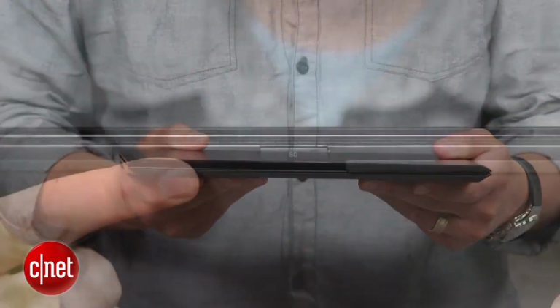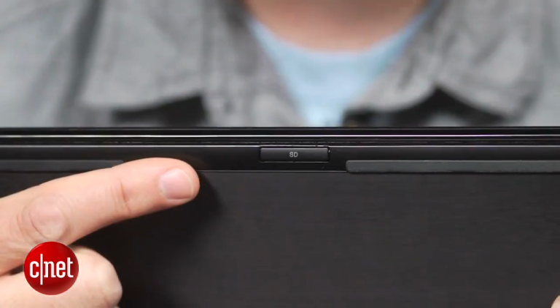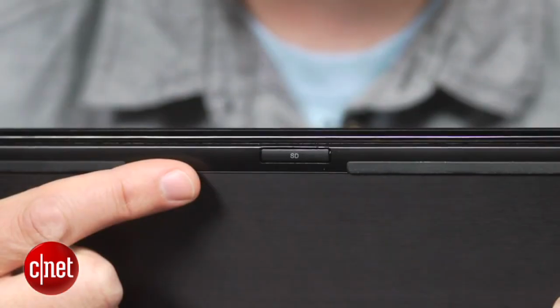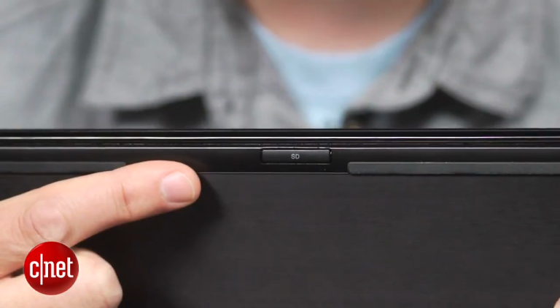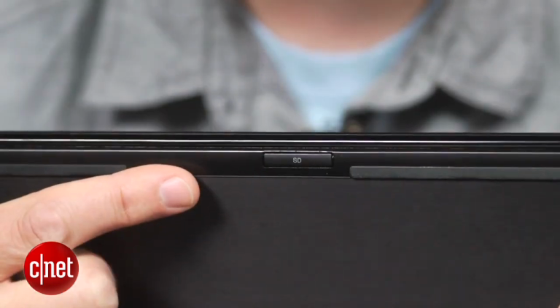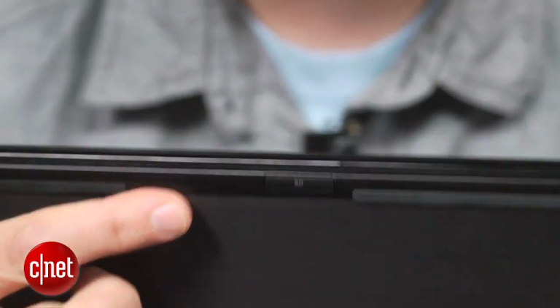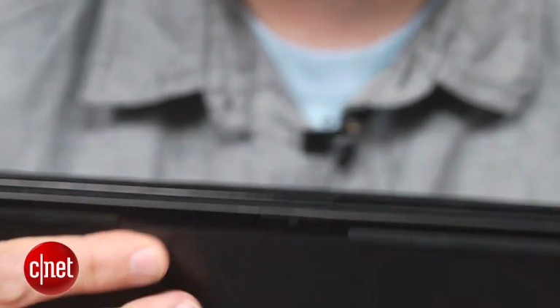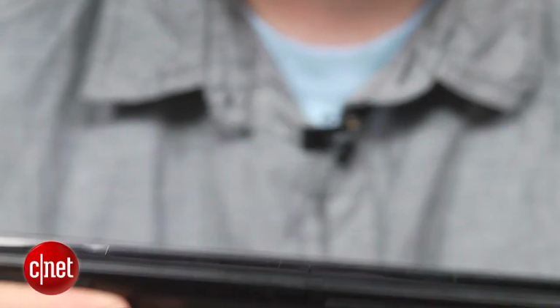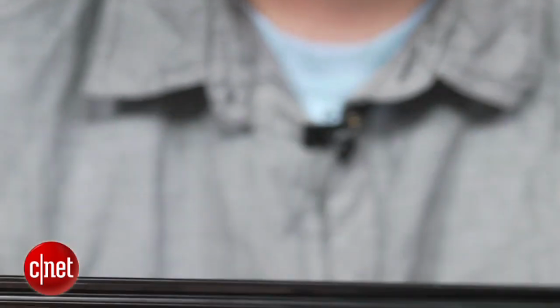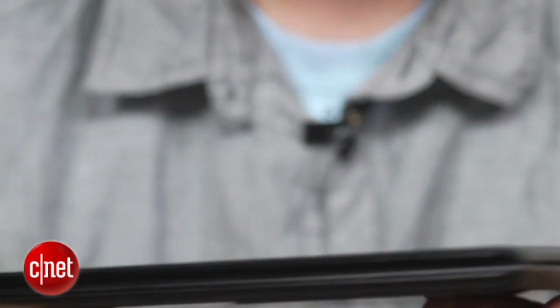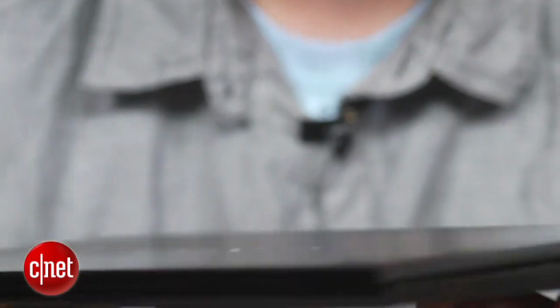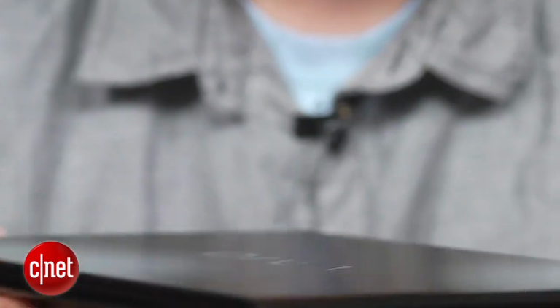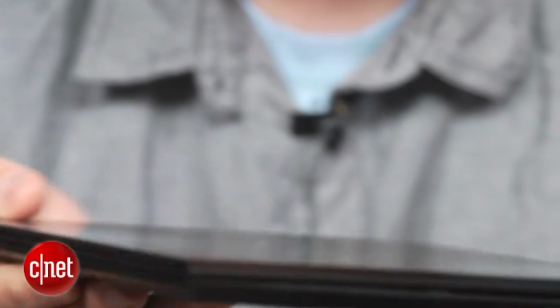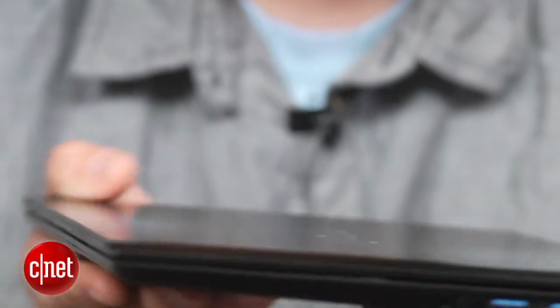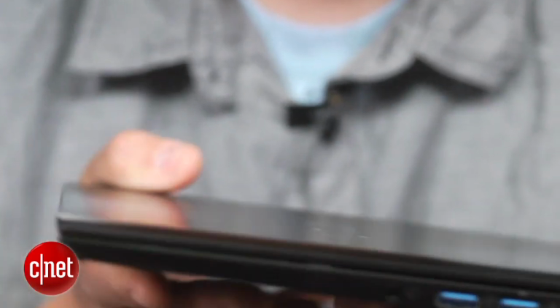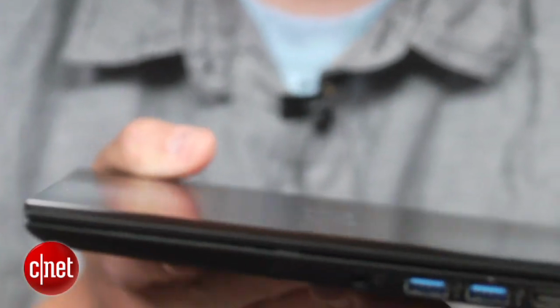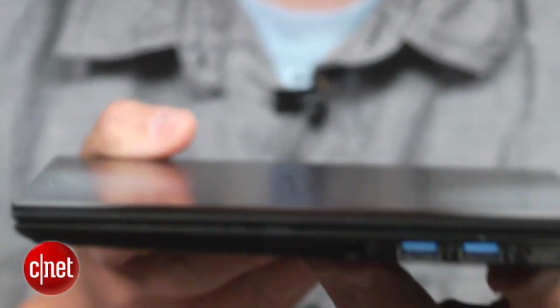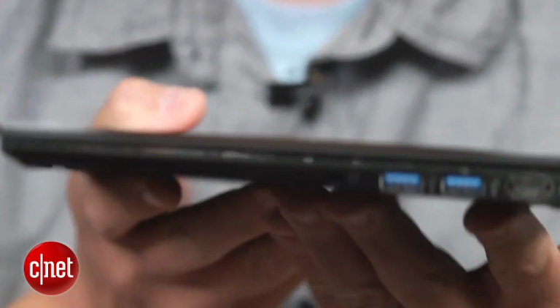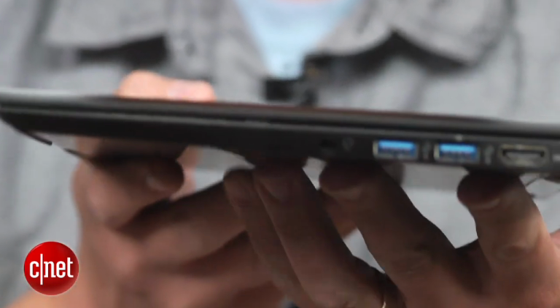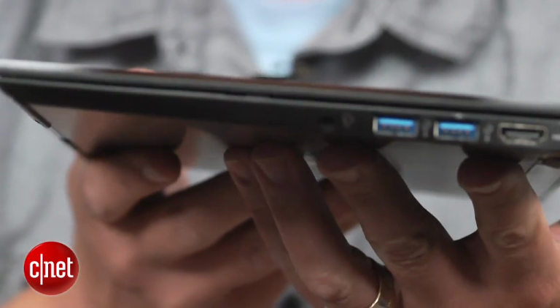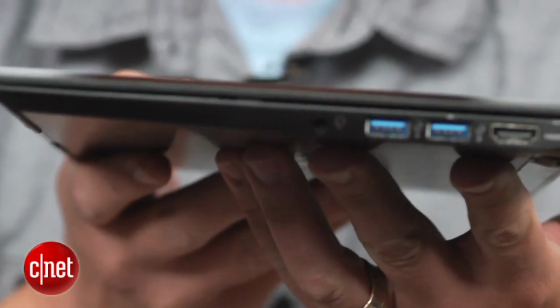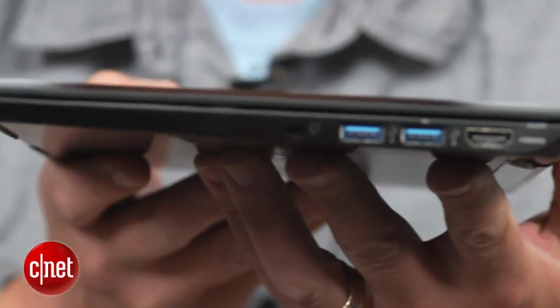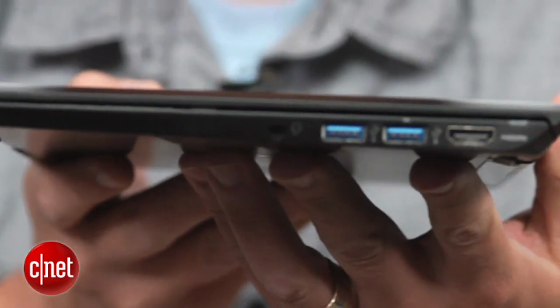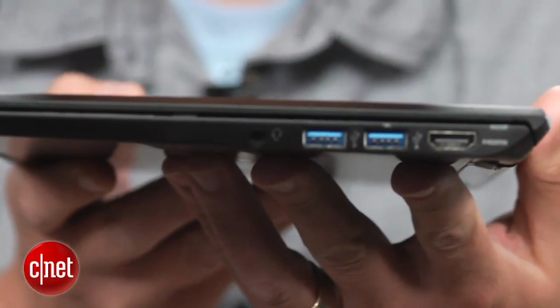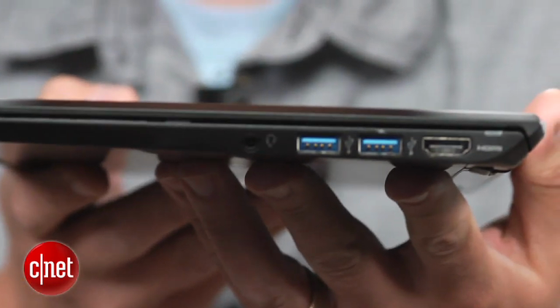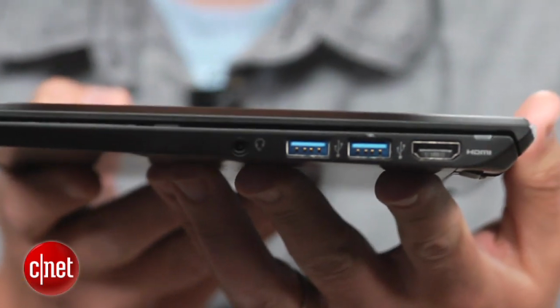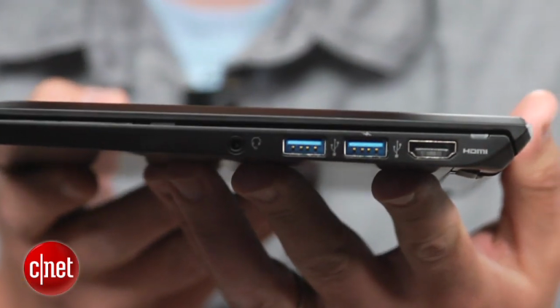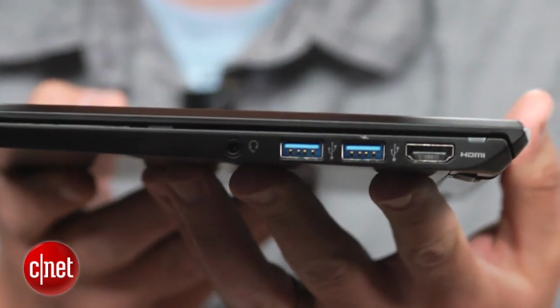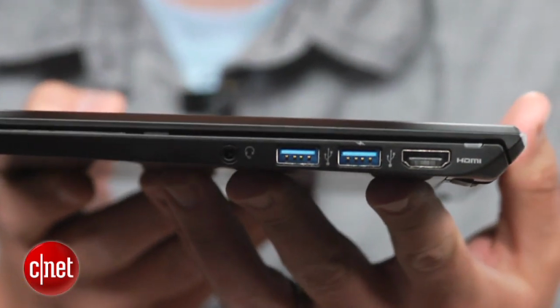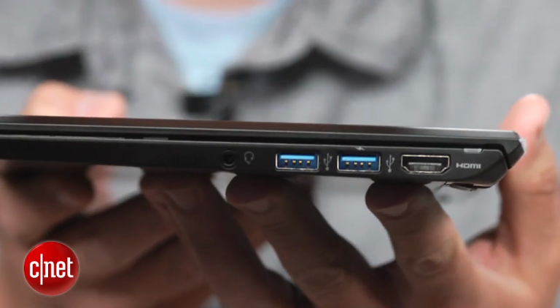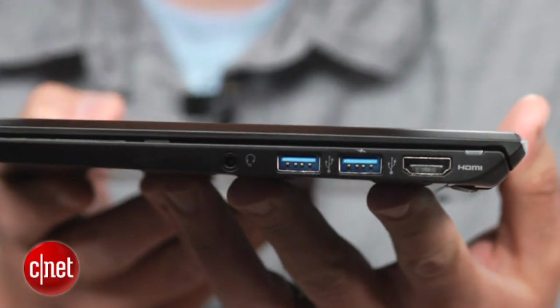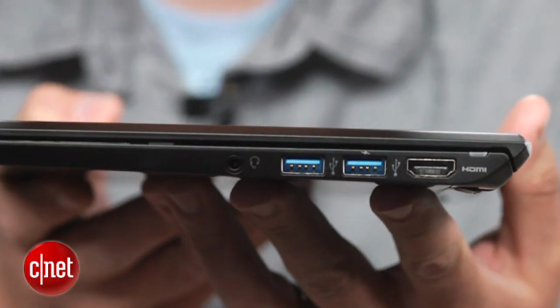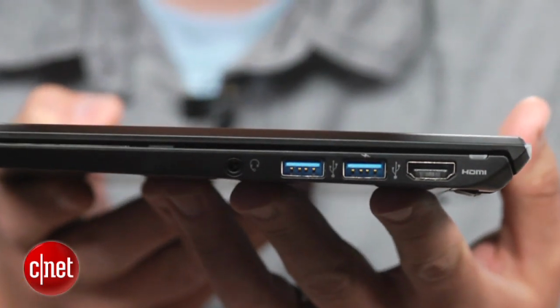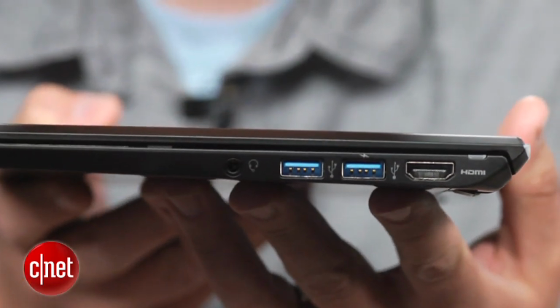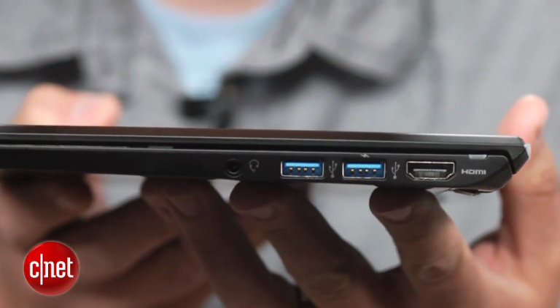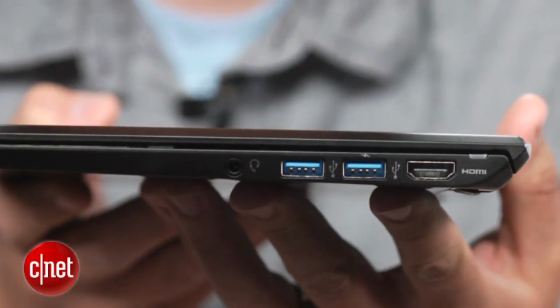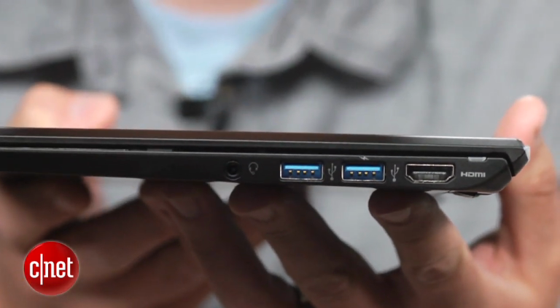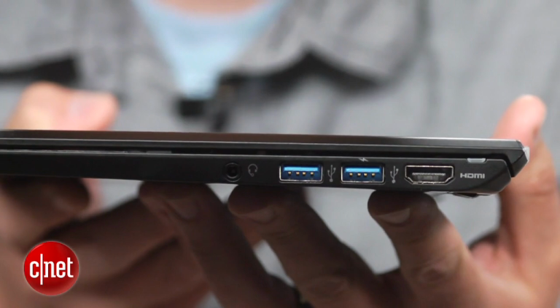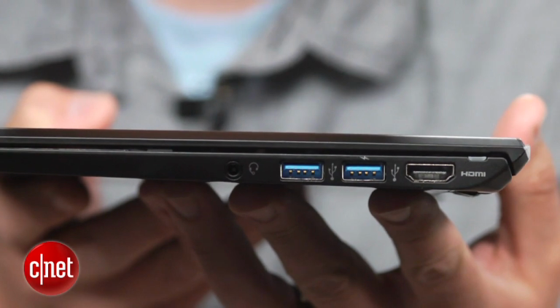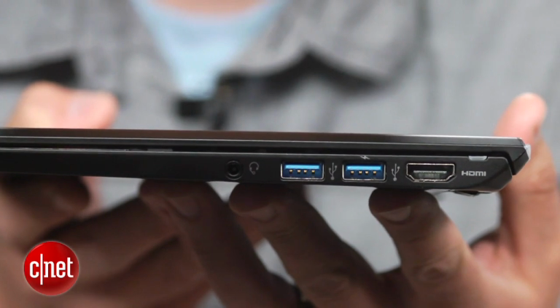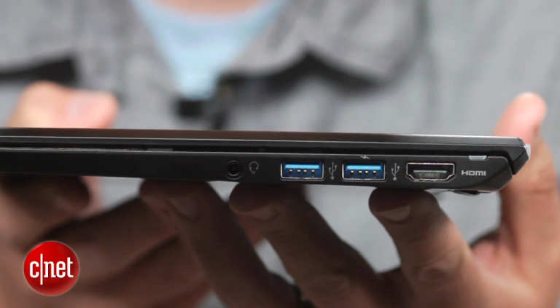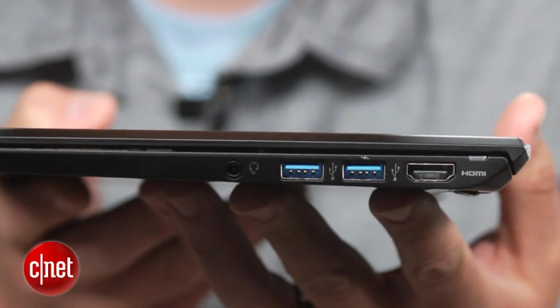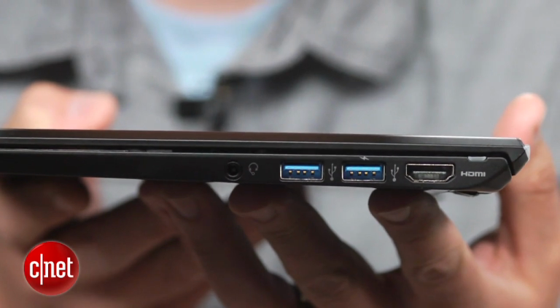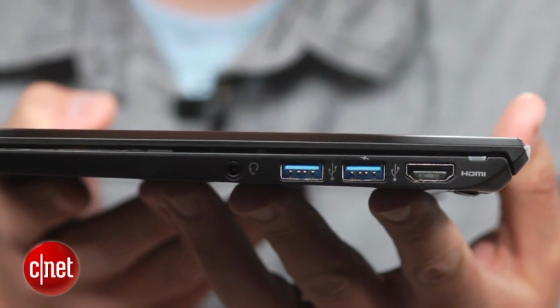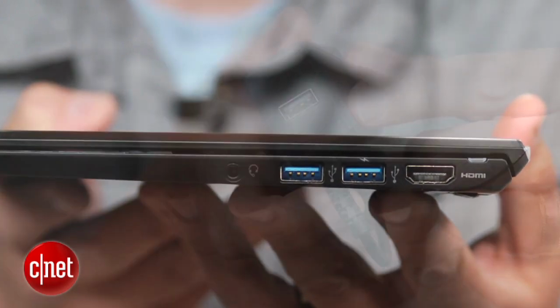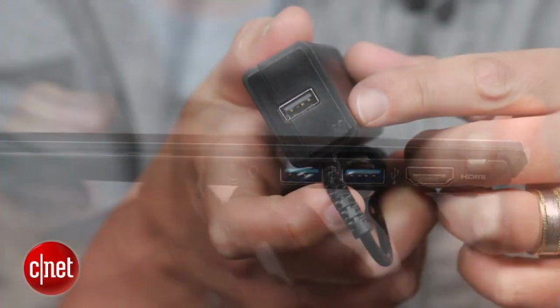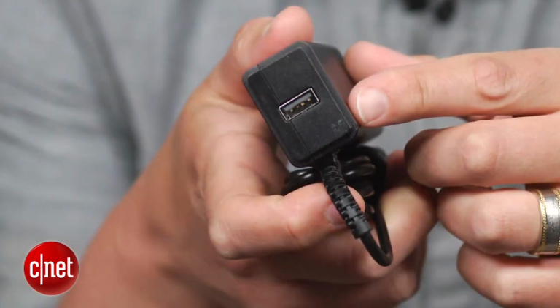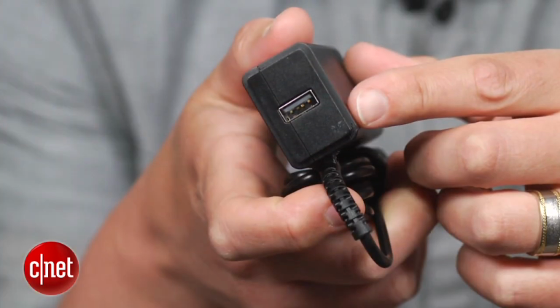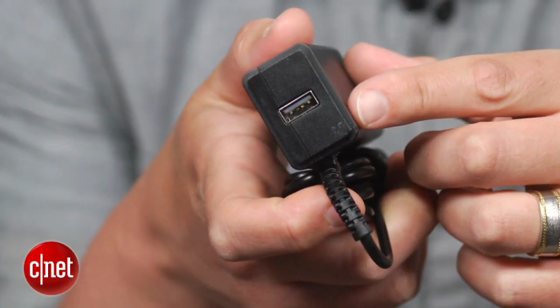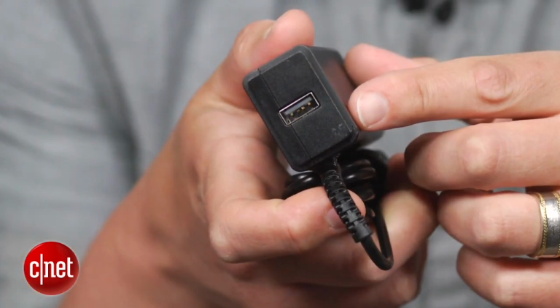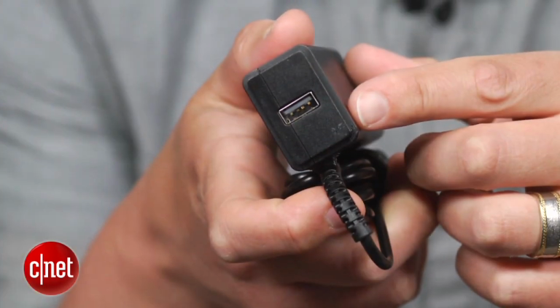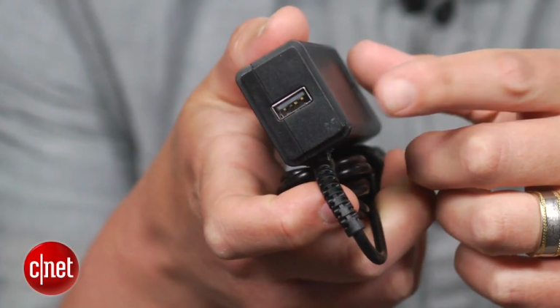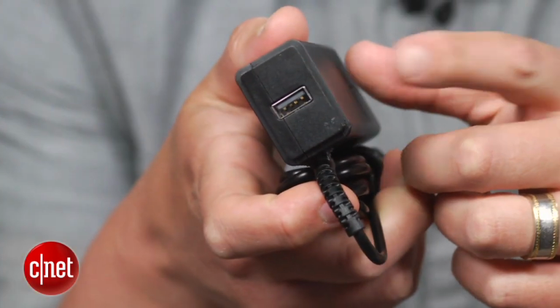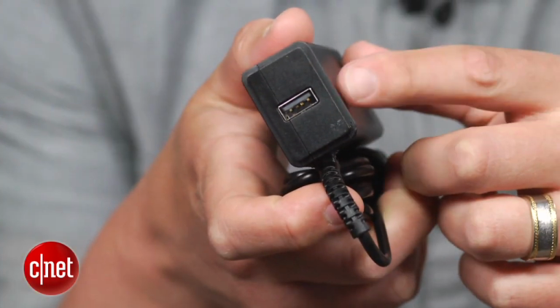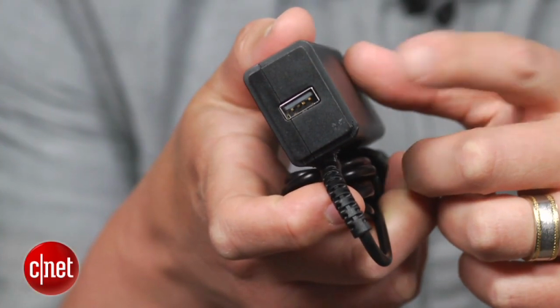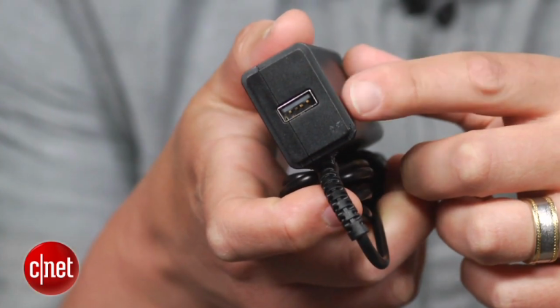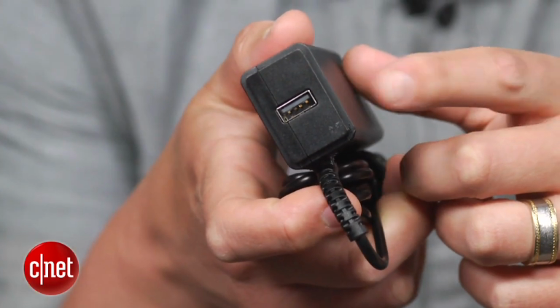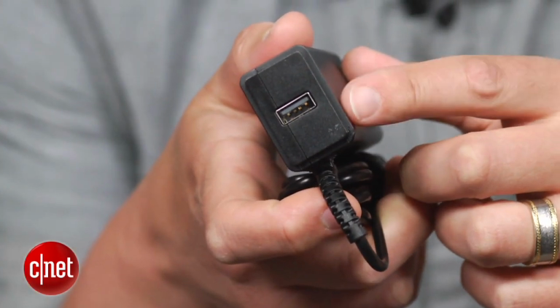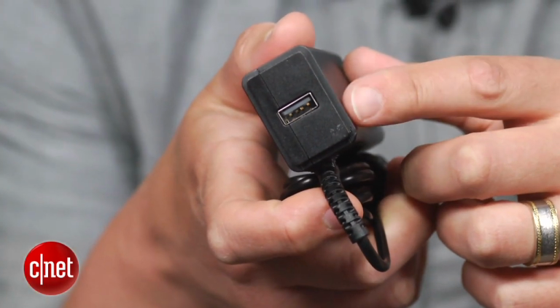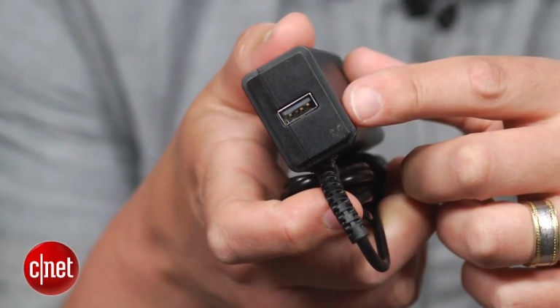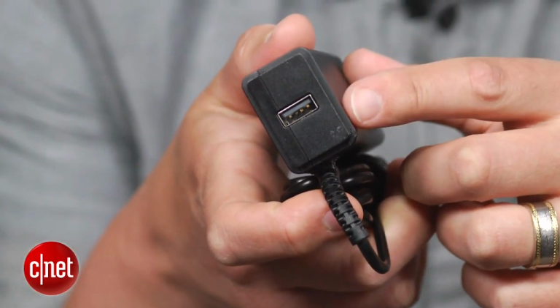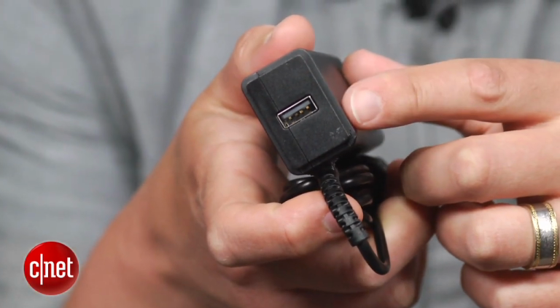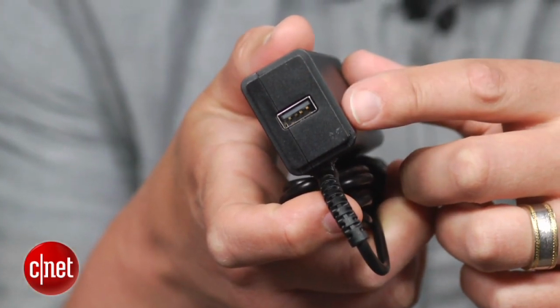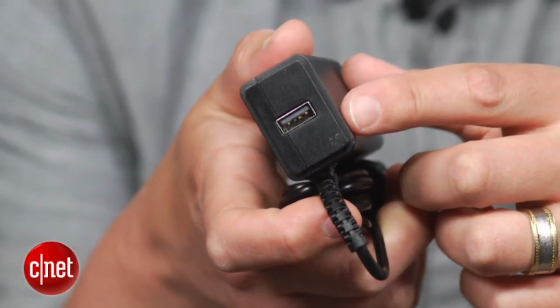Ports are limited though, but Sony did build an extra USB port into the power adapter for charging a mobile device.